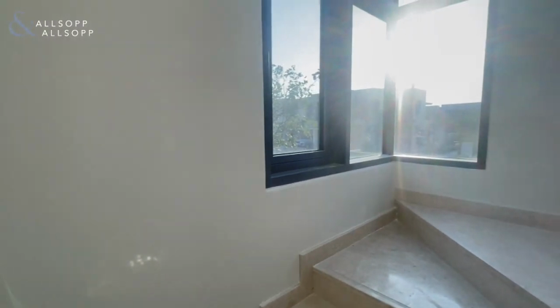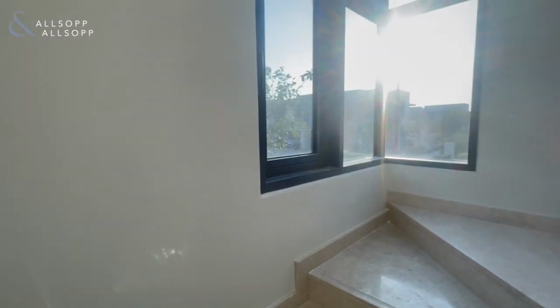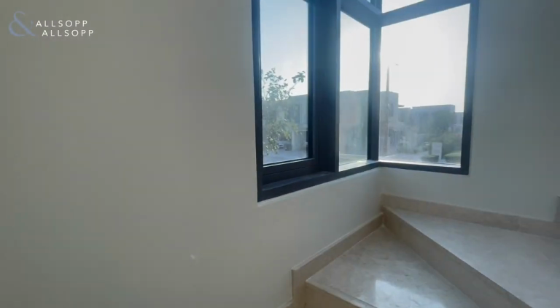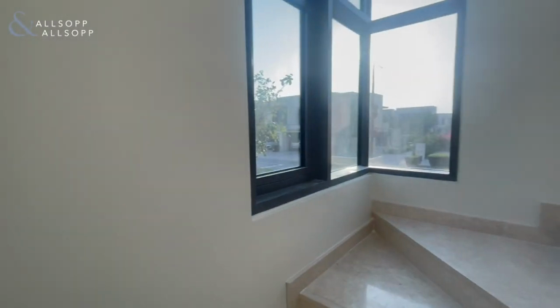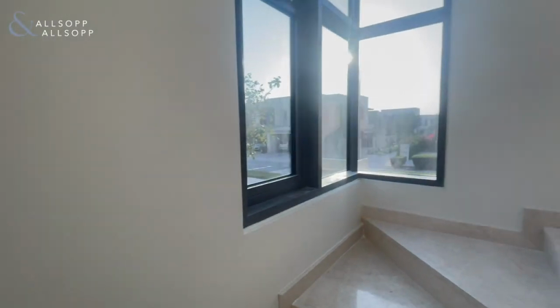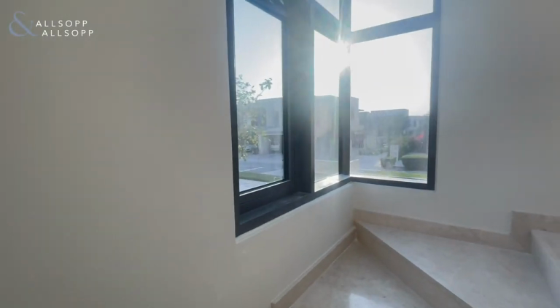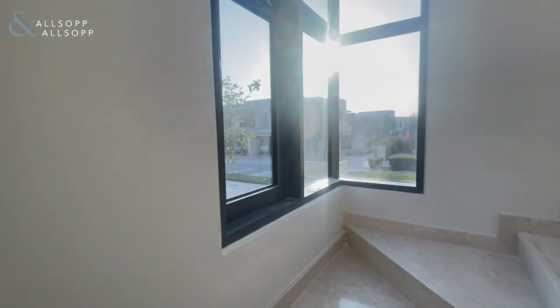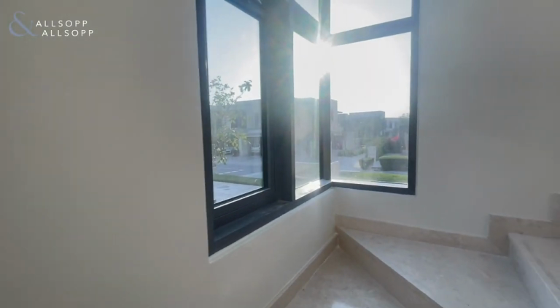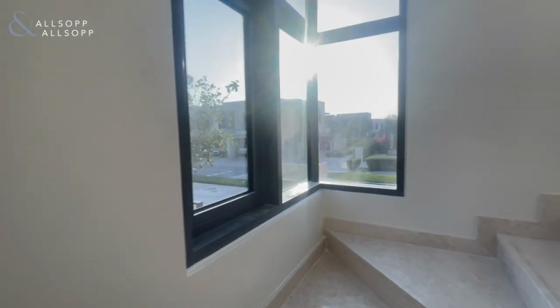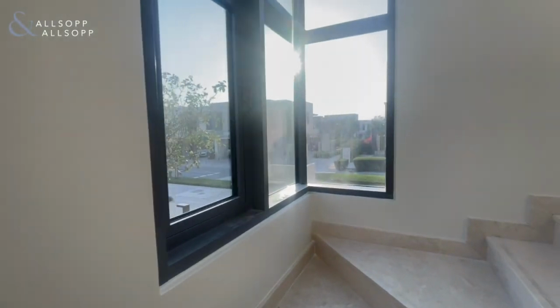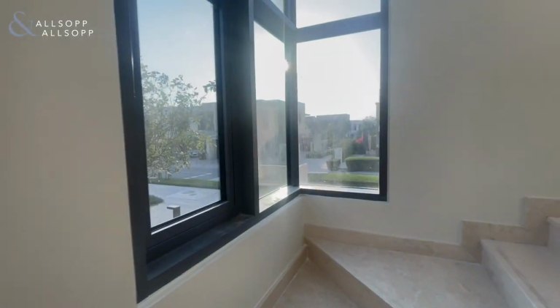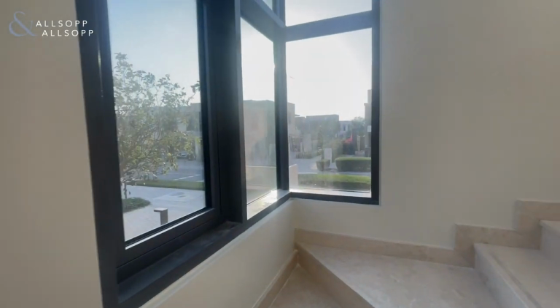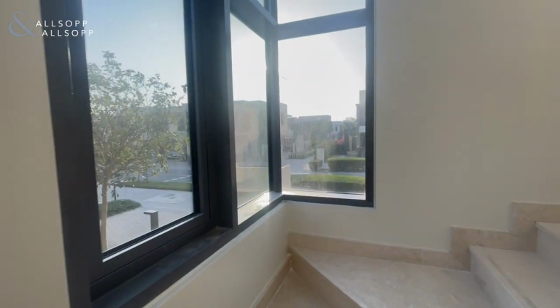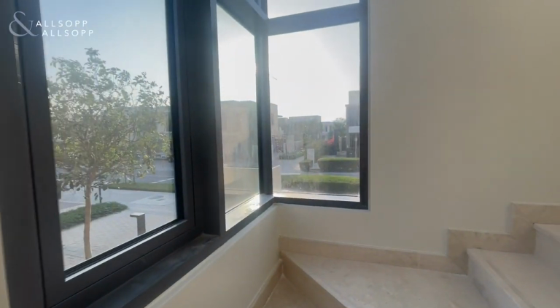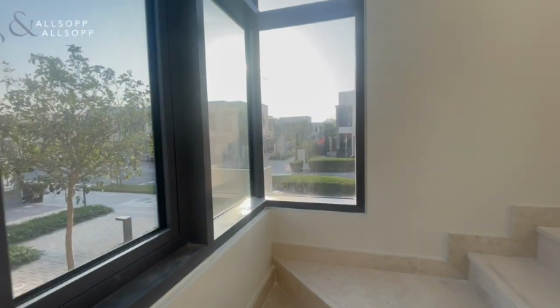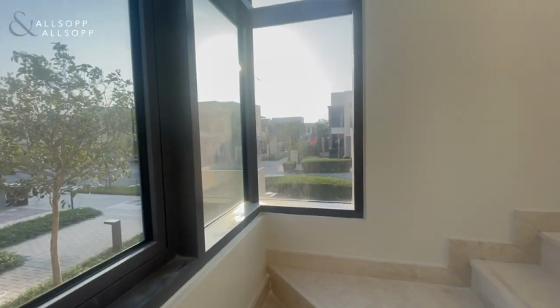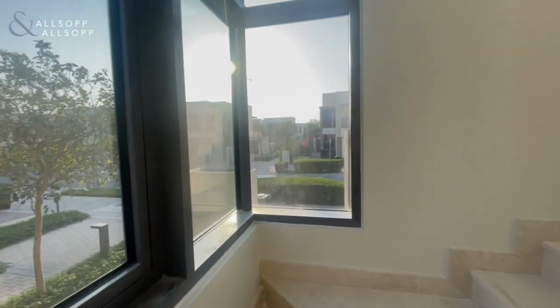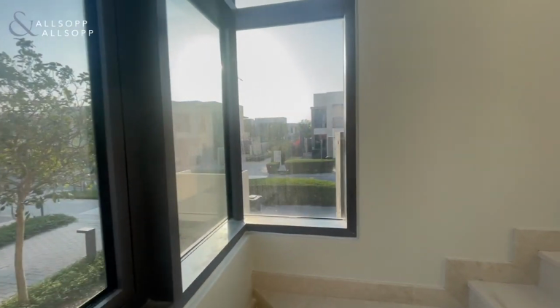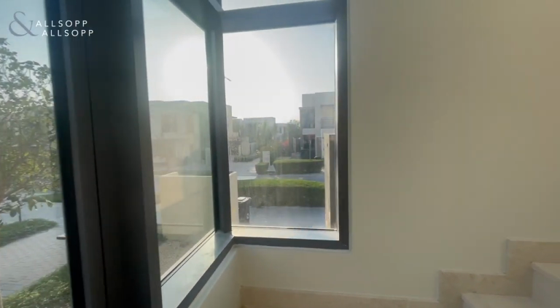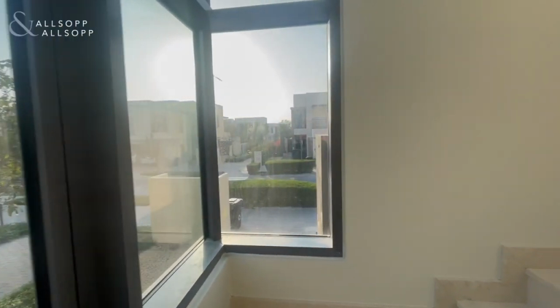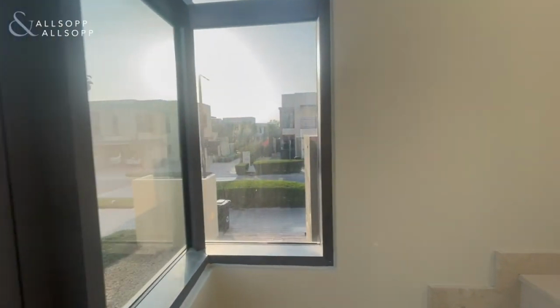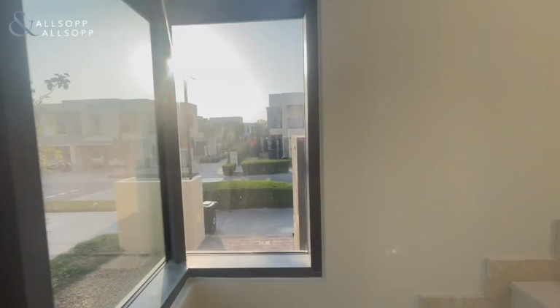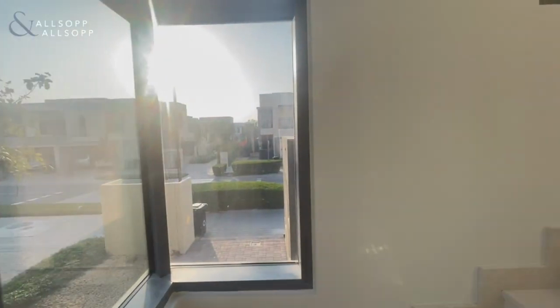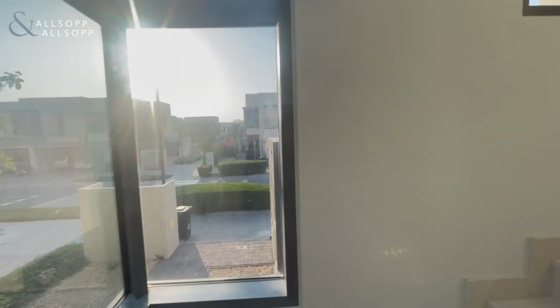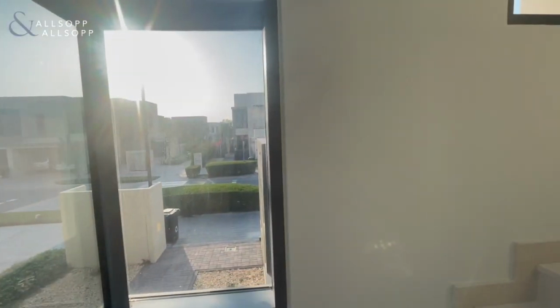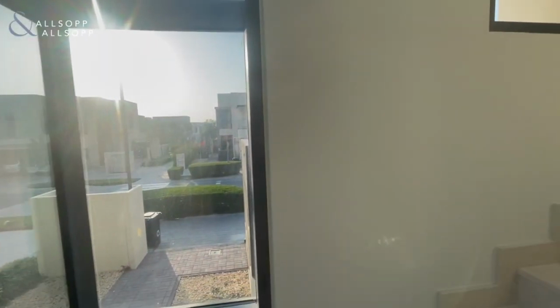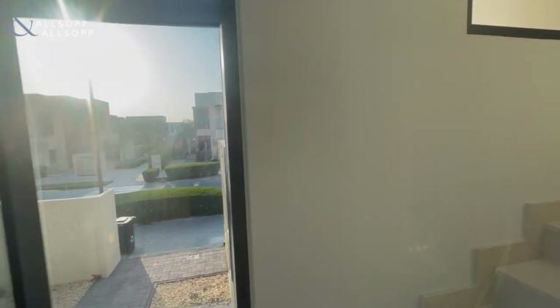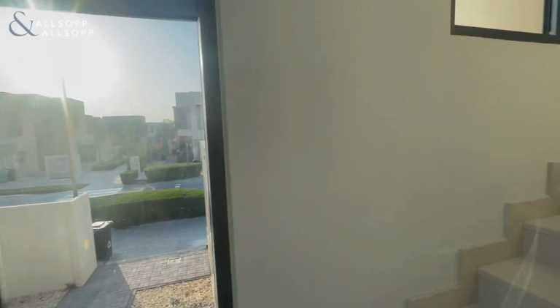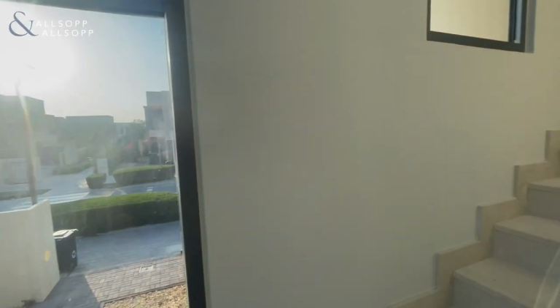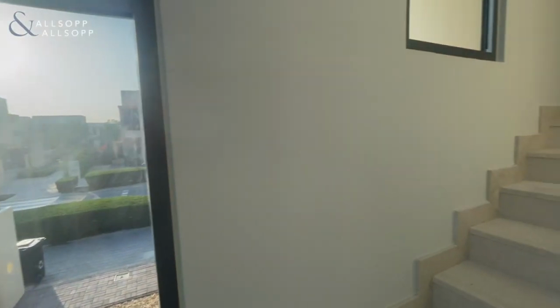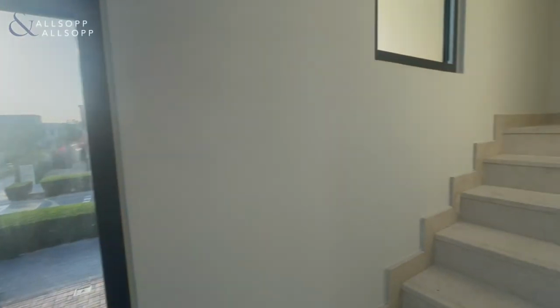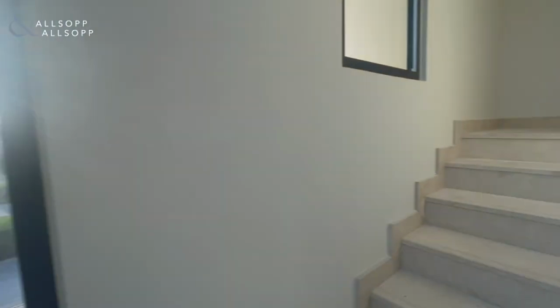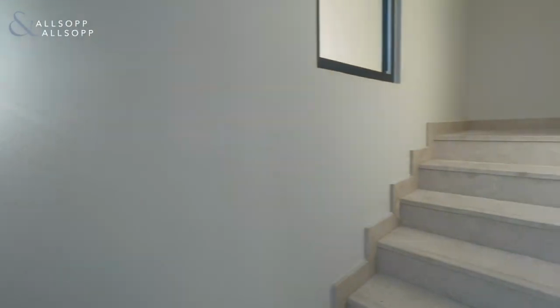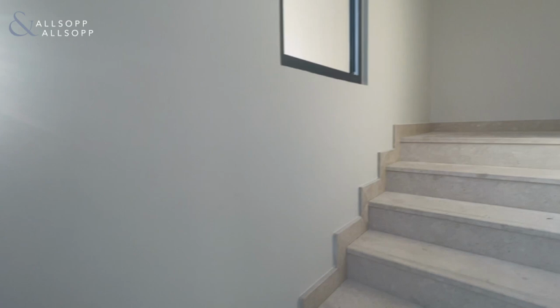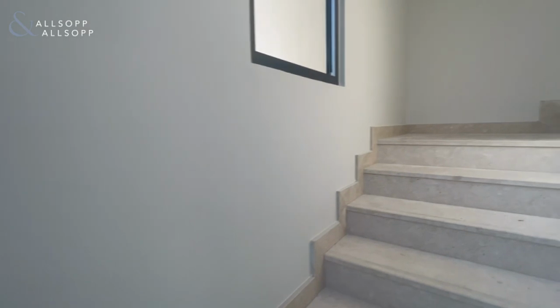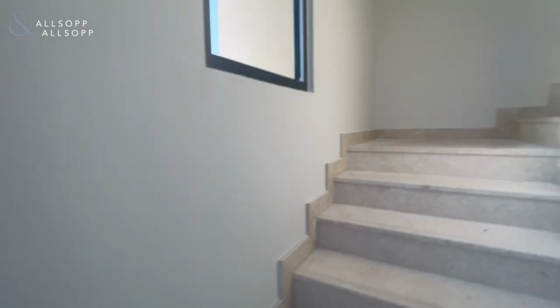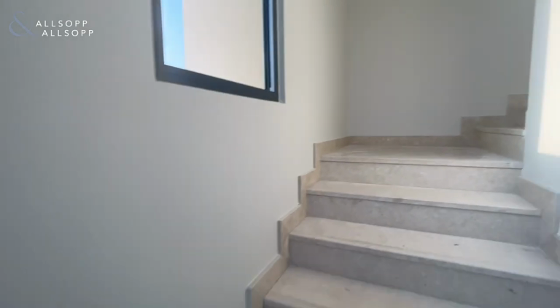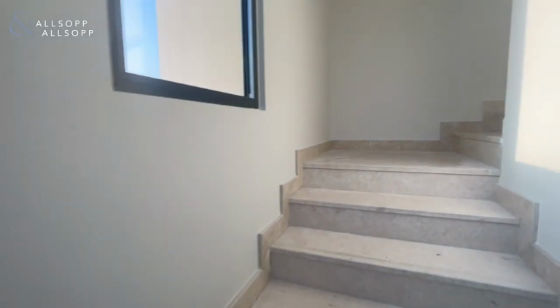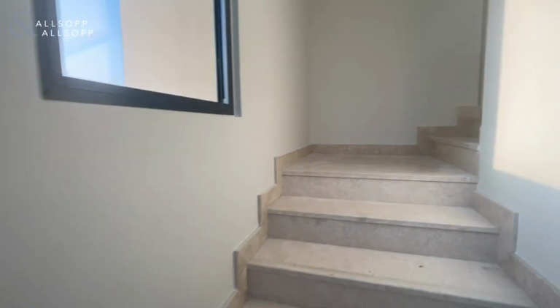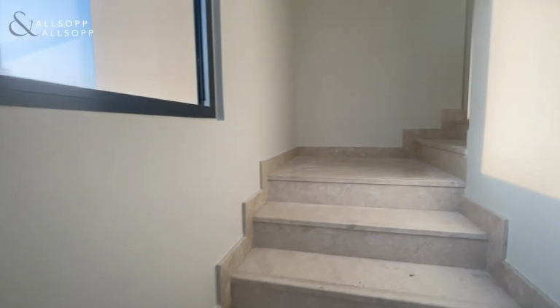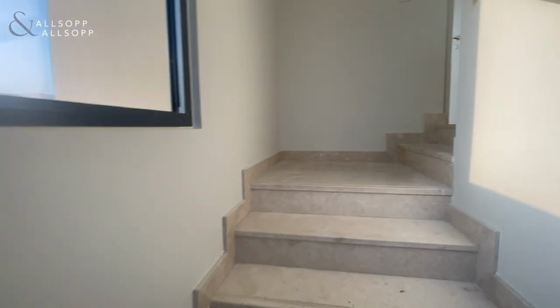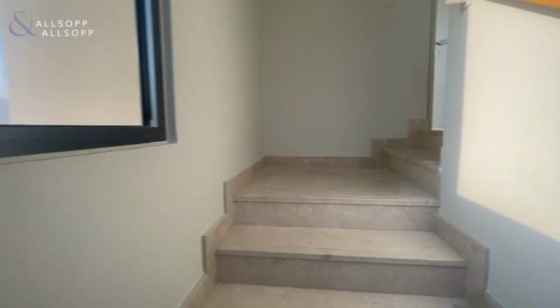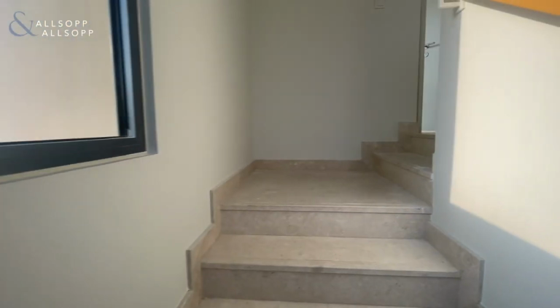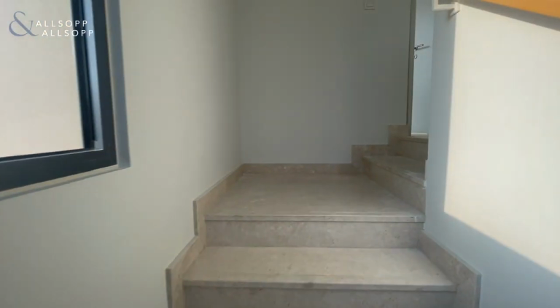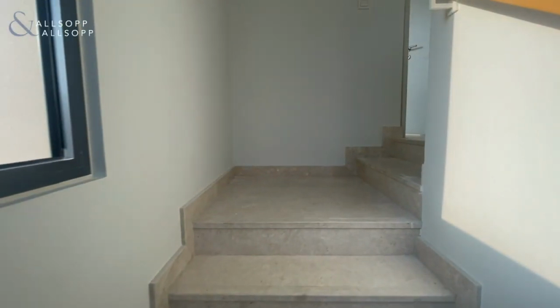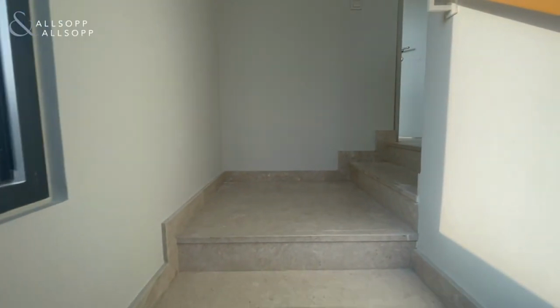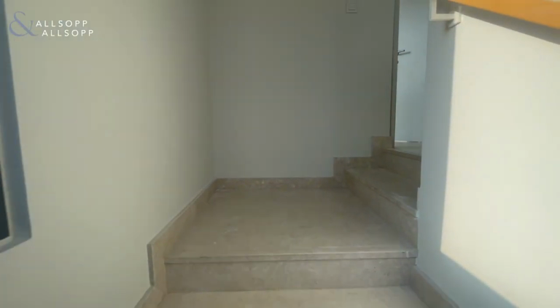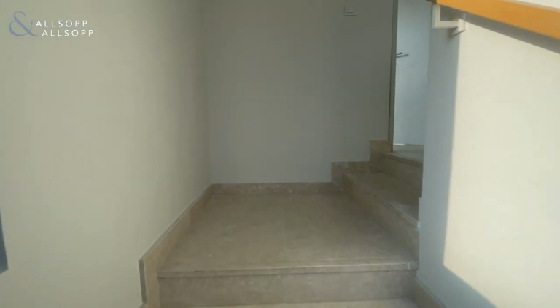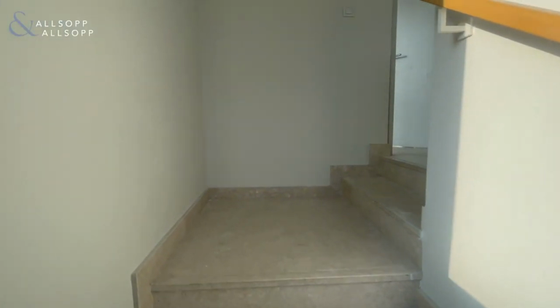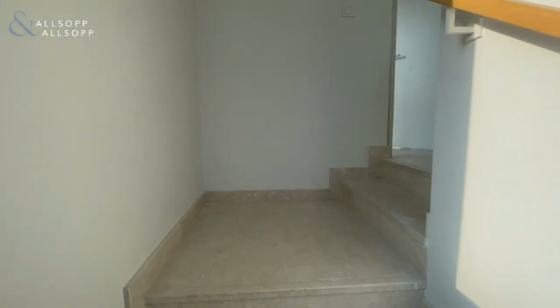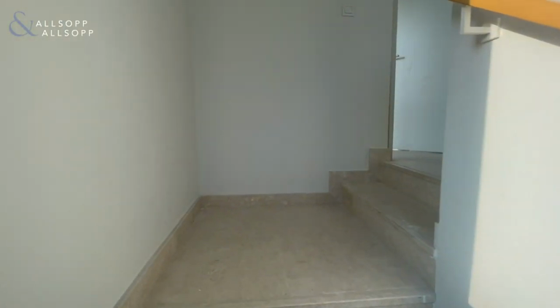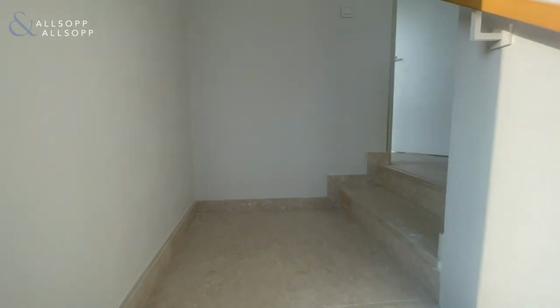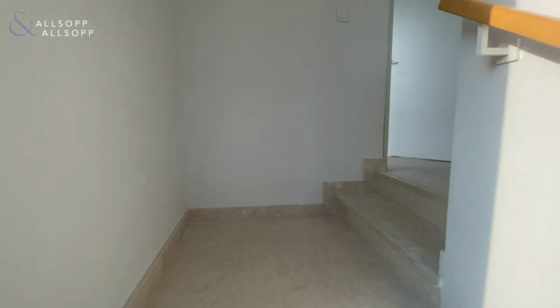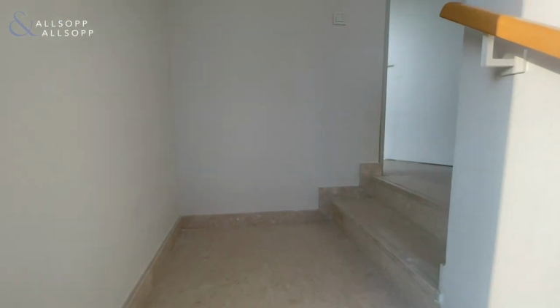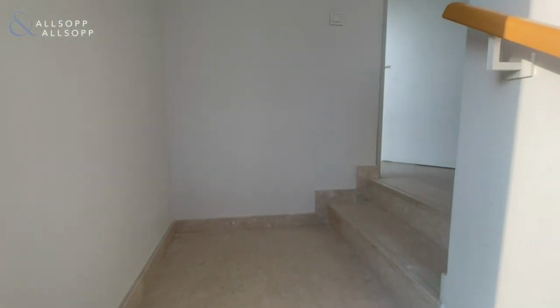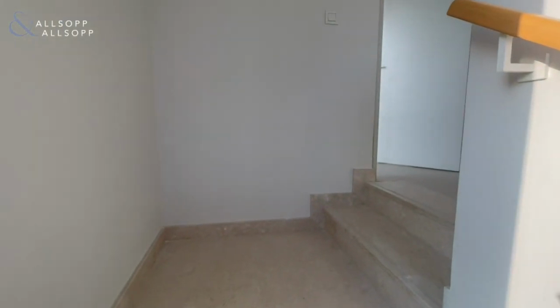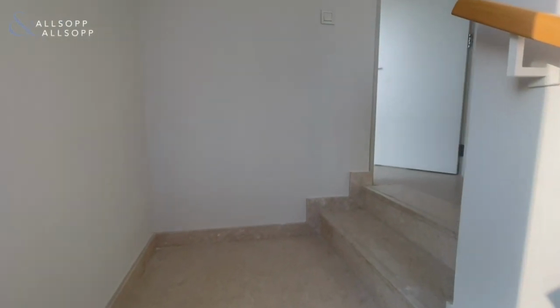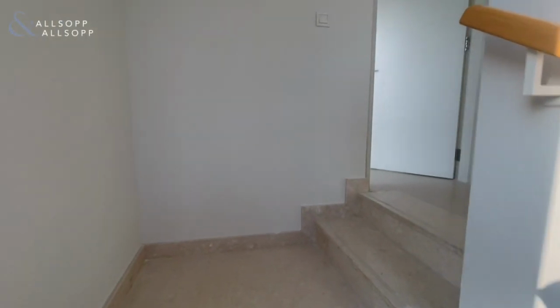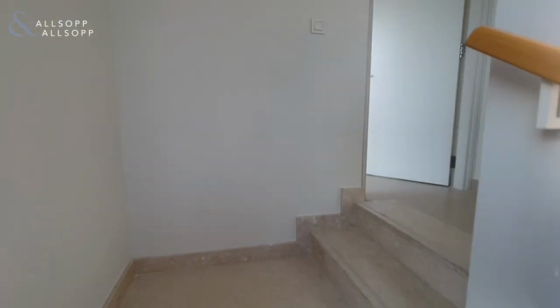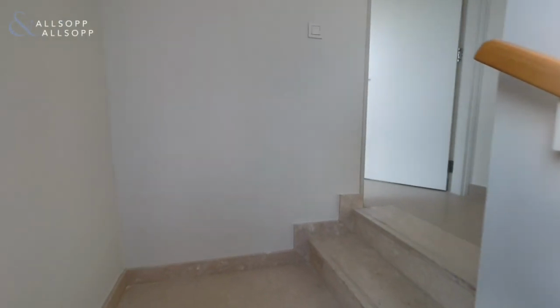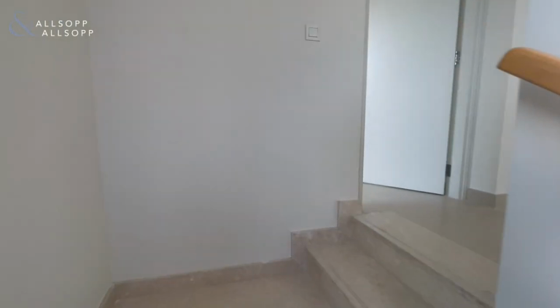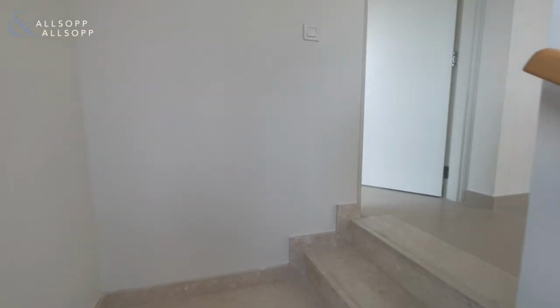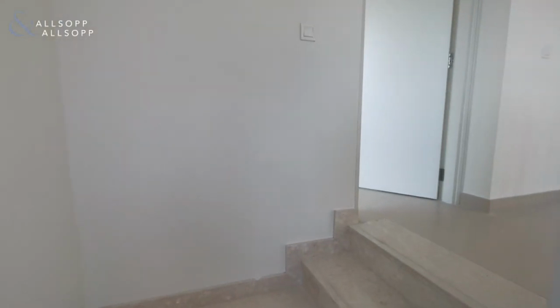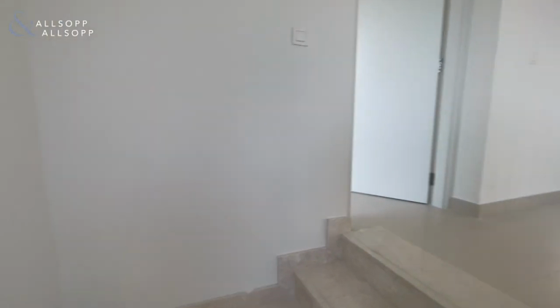Big windows on the stairs to let in lots of light, and three bedrooms upstairs.